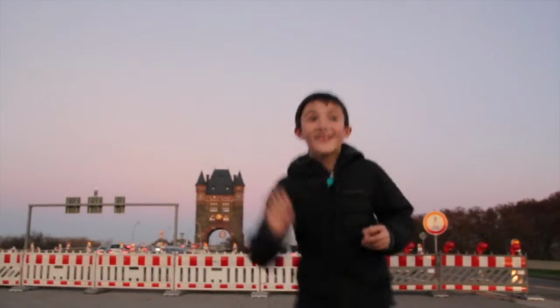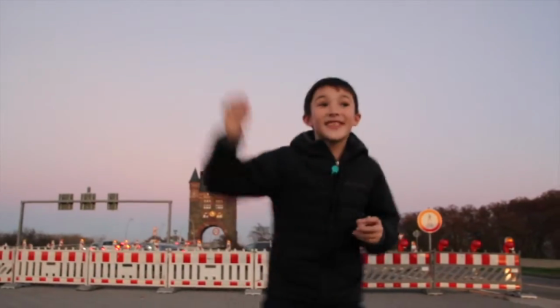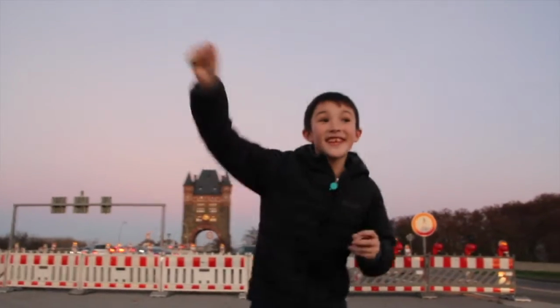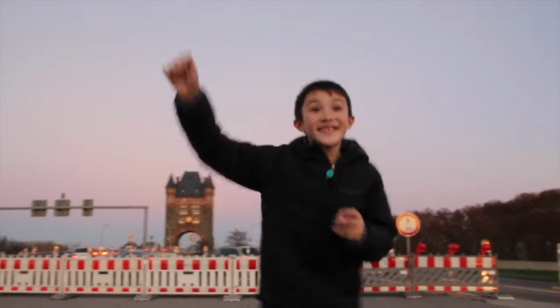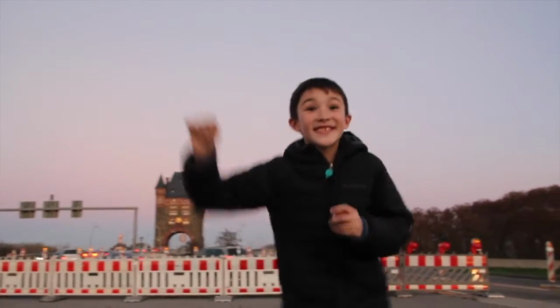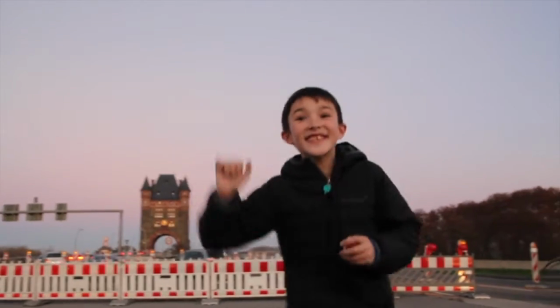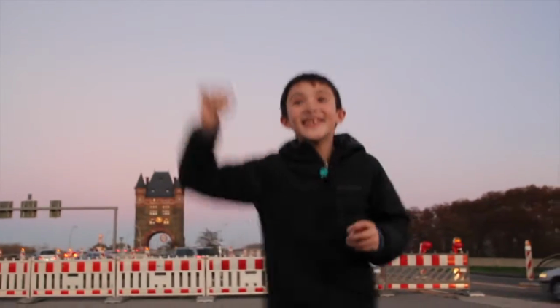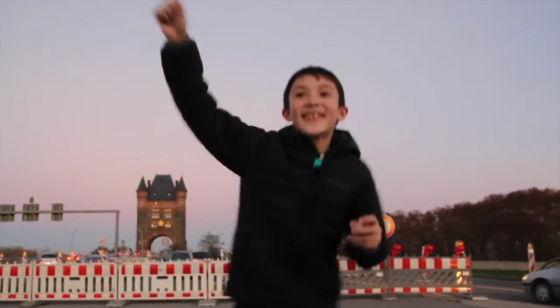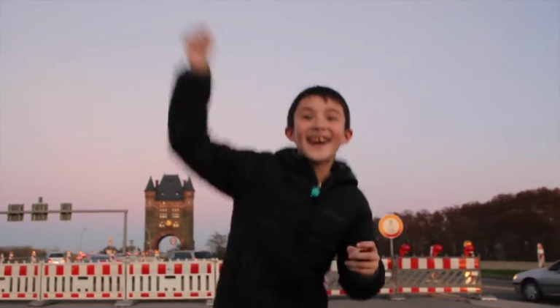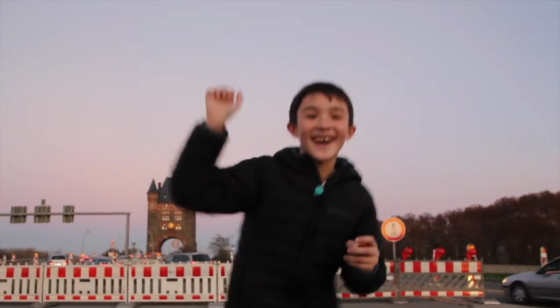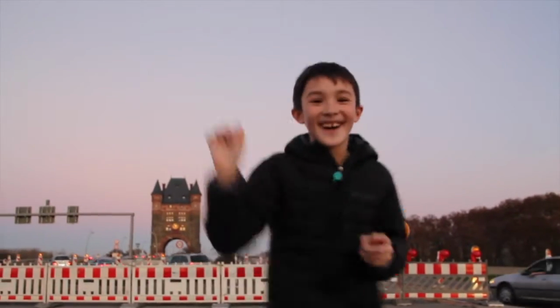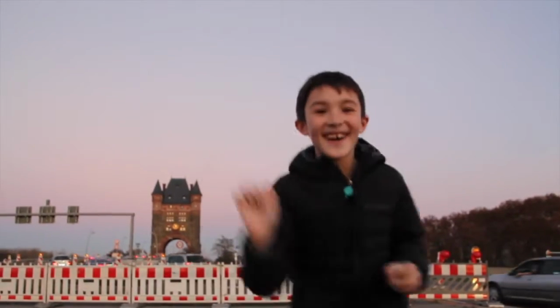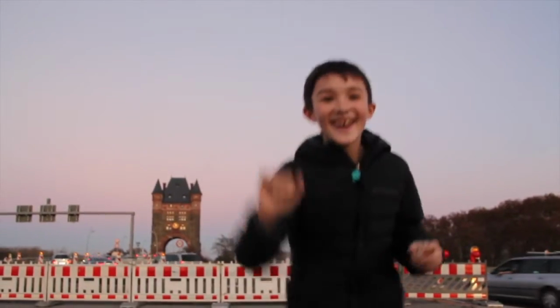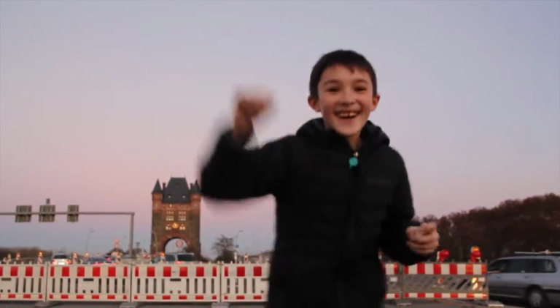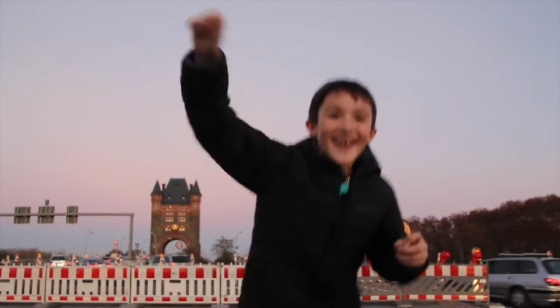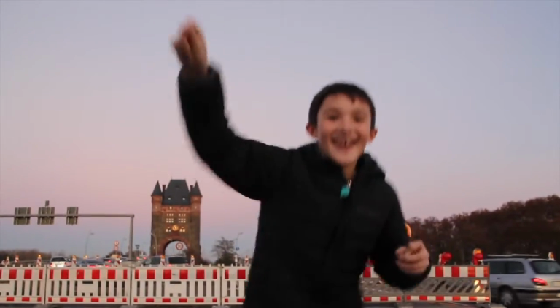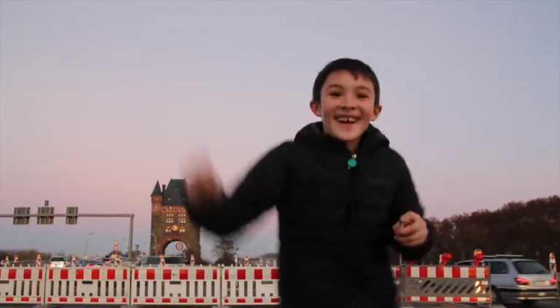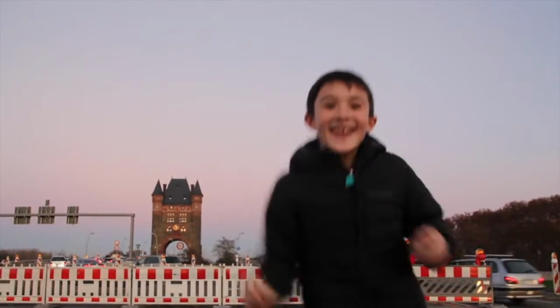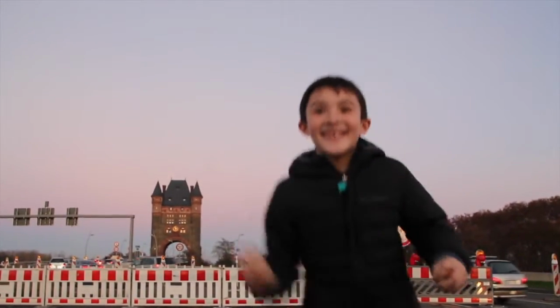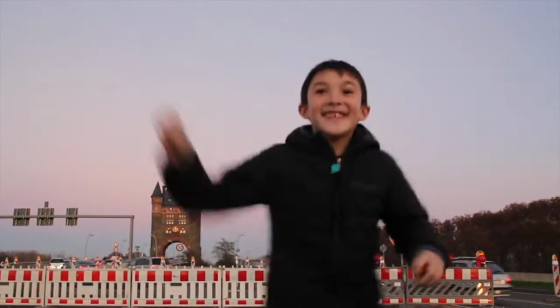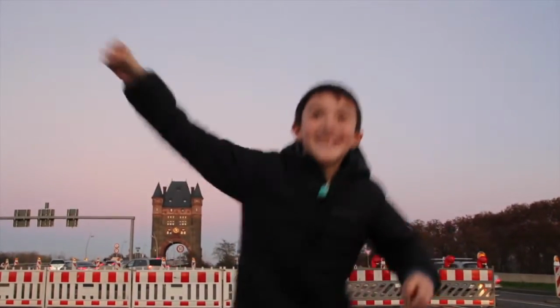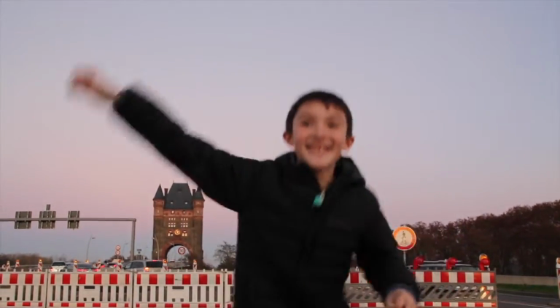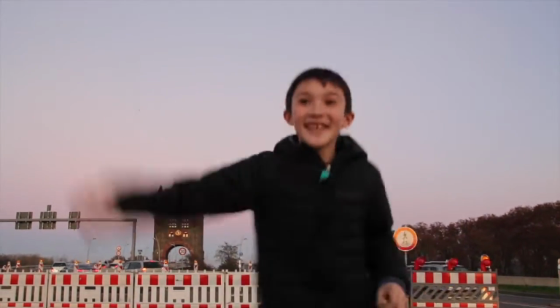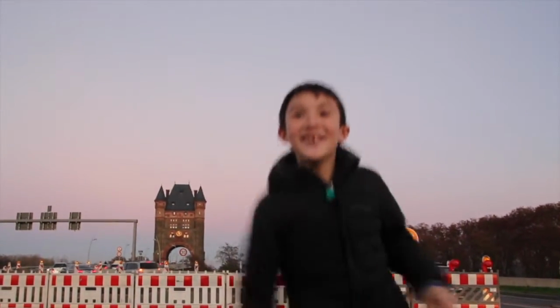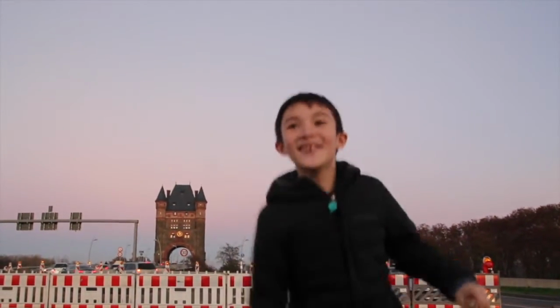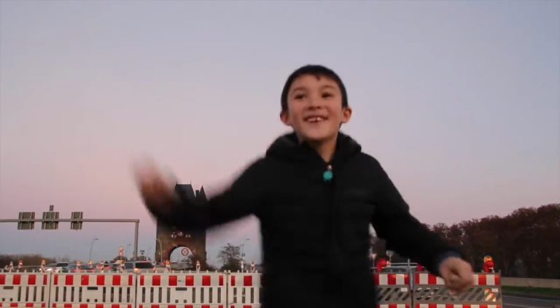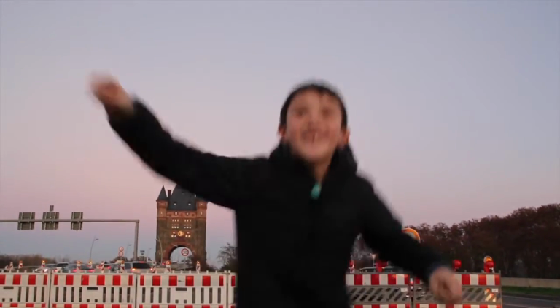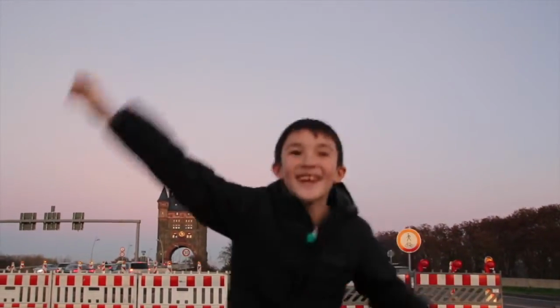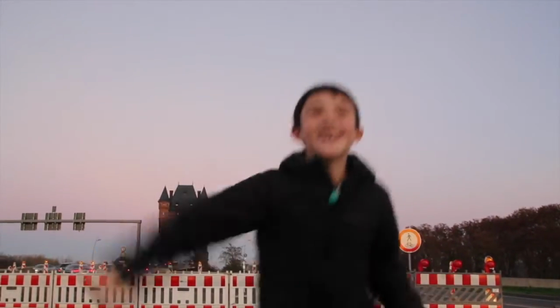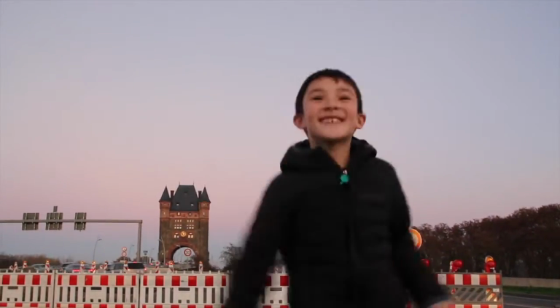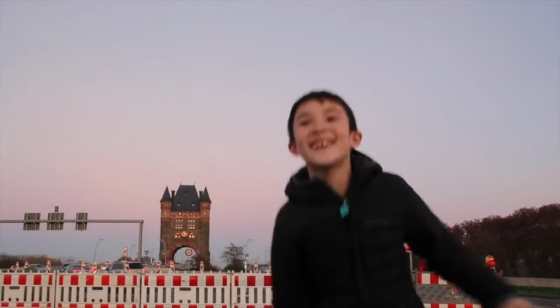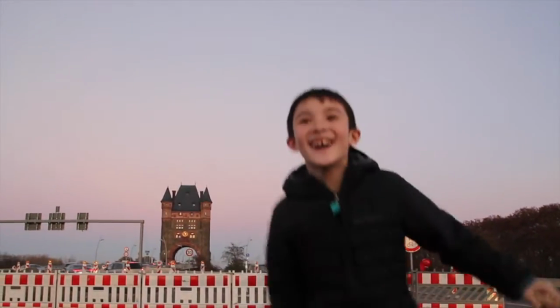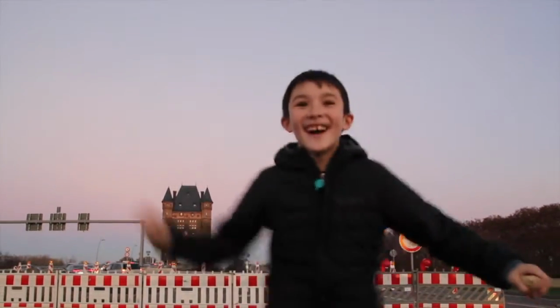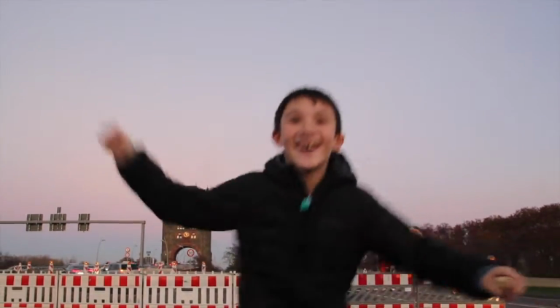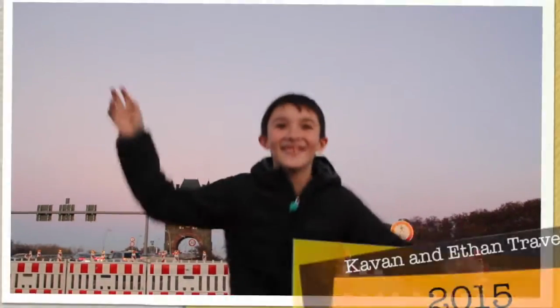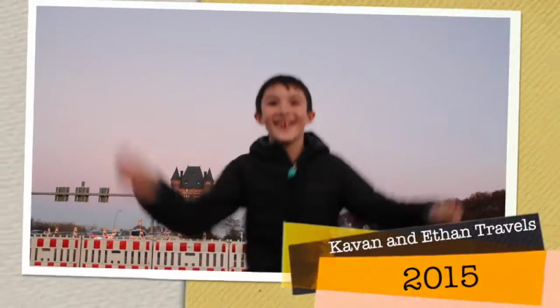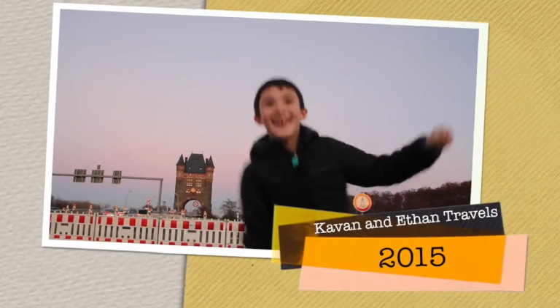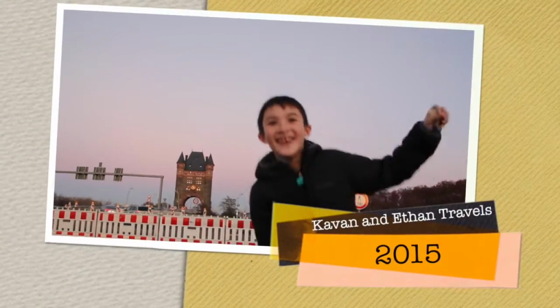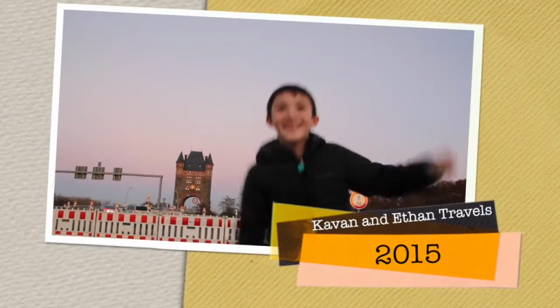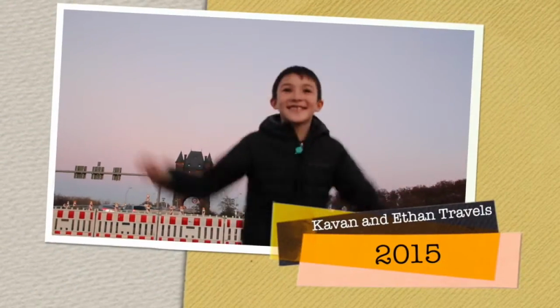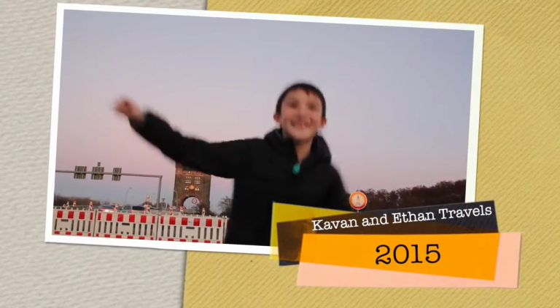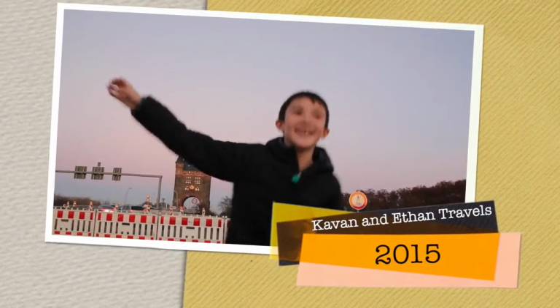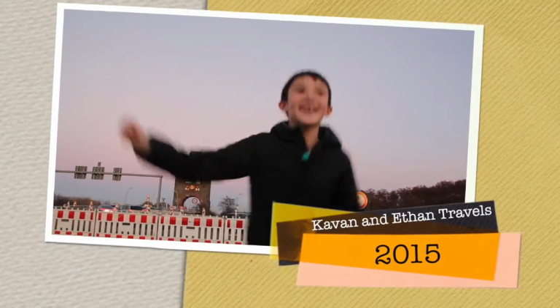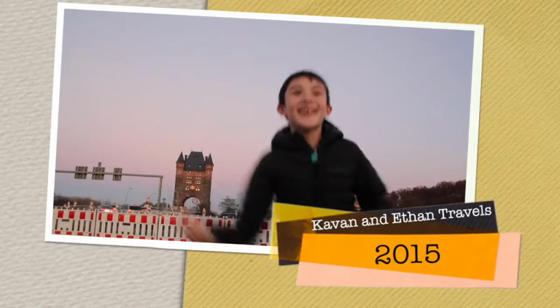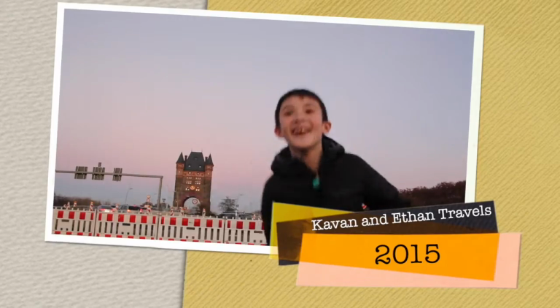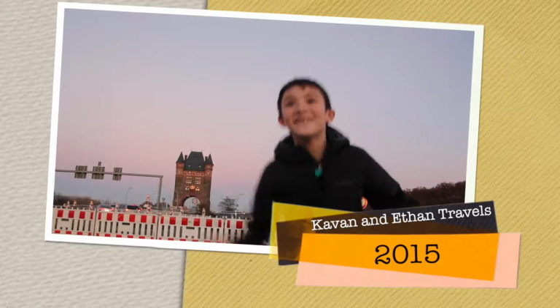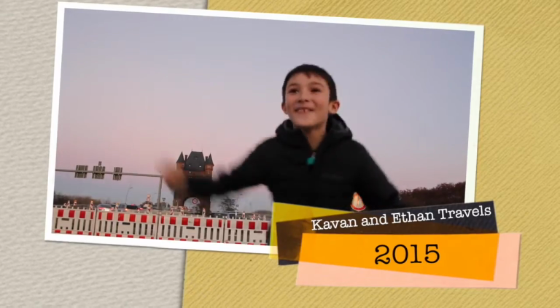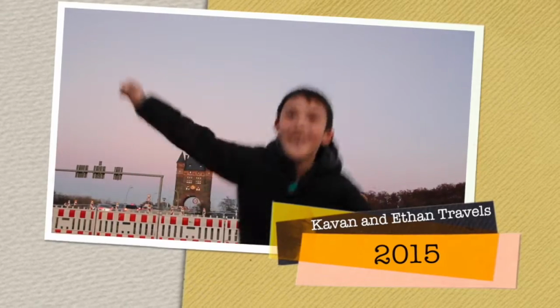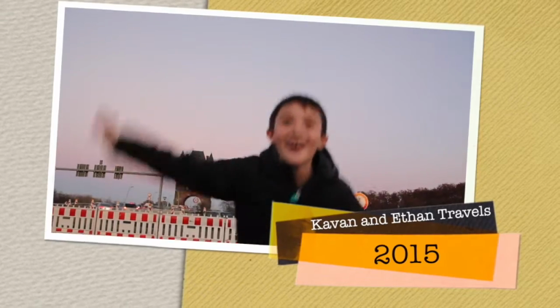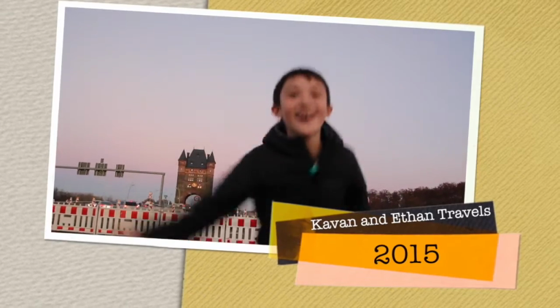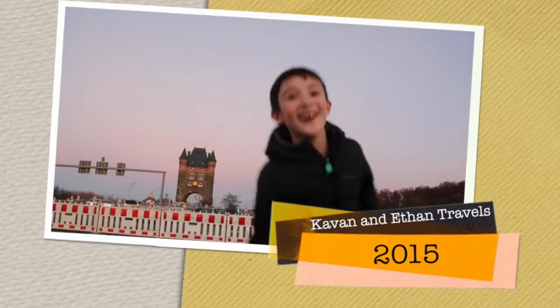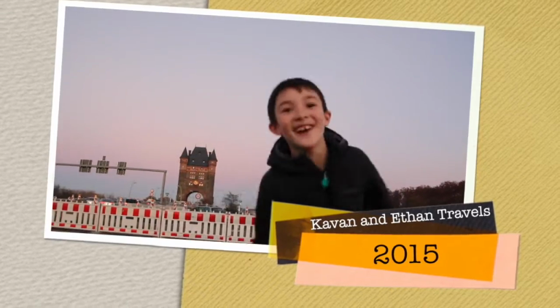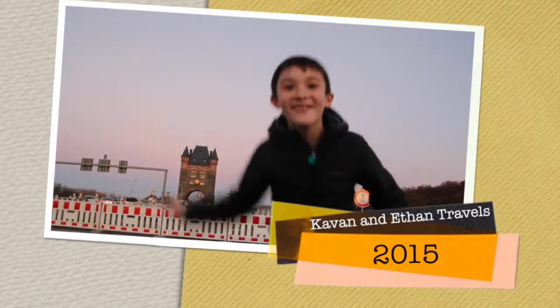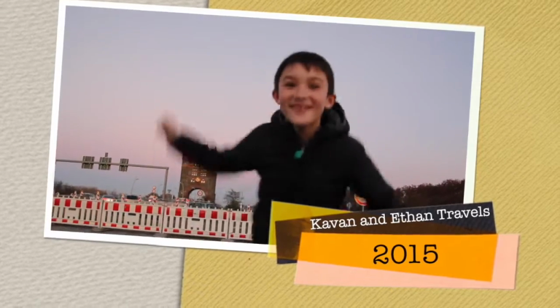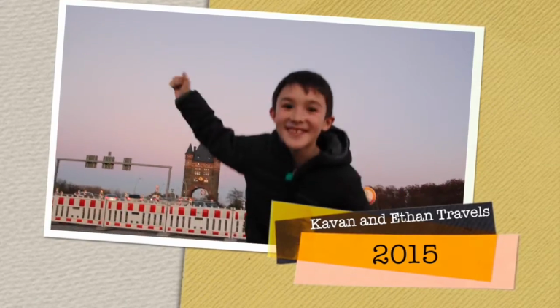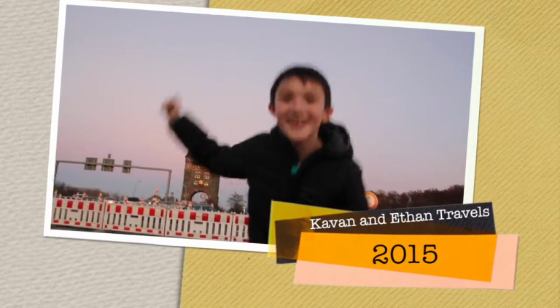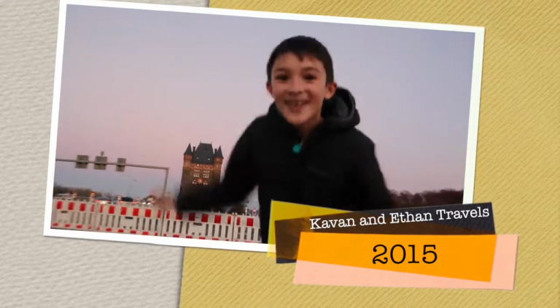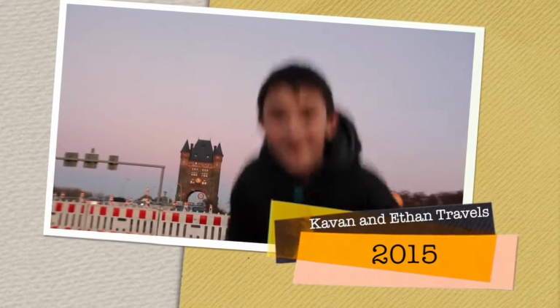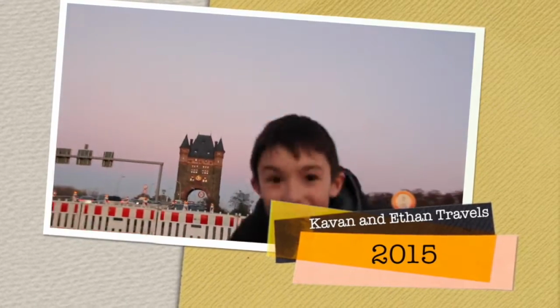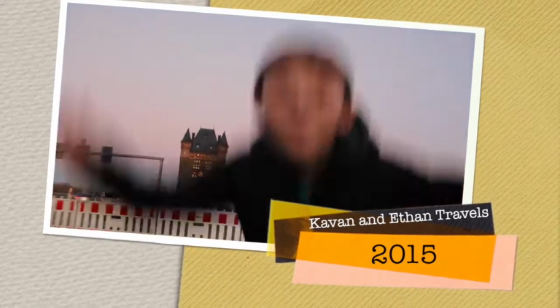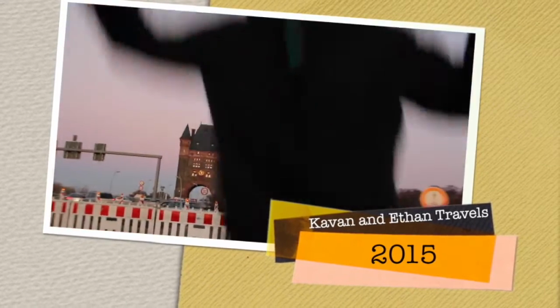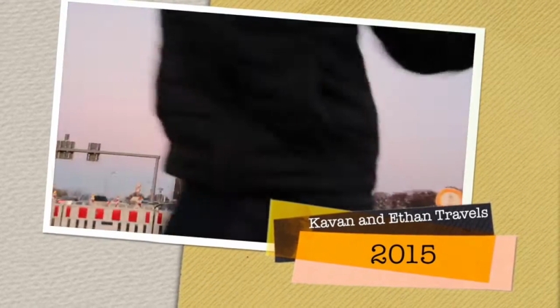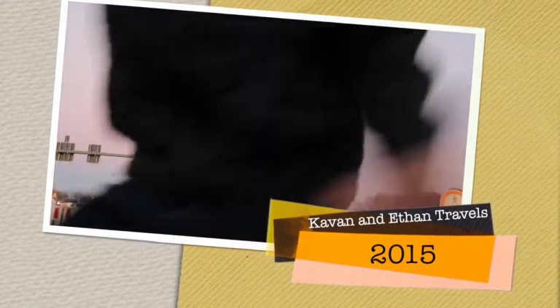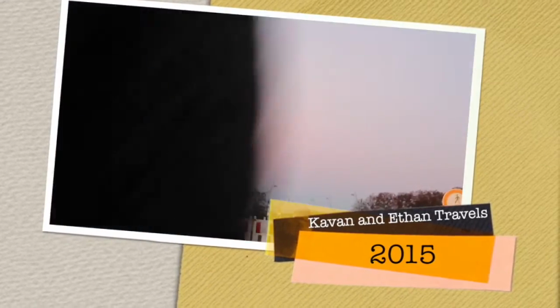Didn't see you there. This is the Nibelungen Tor, the city gate for Worms — wow!